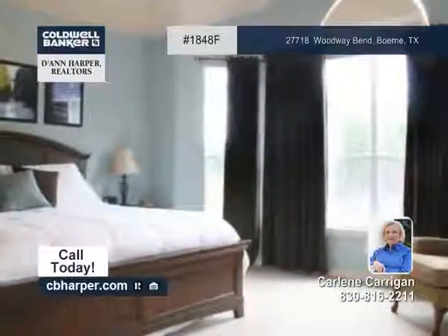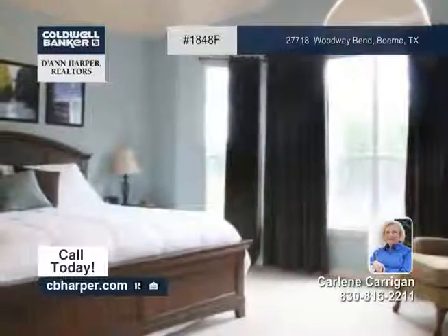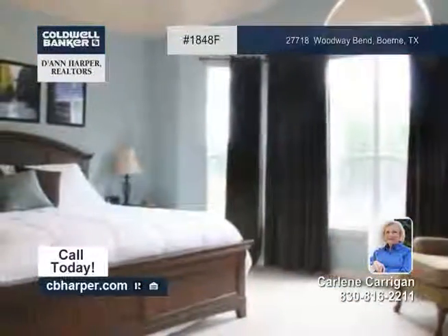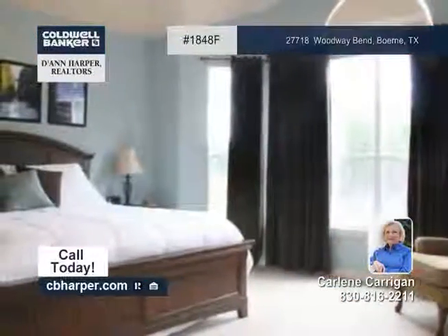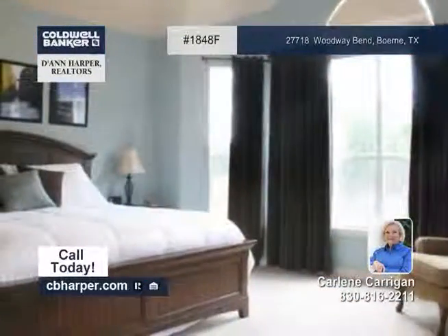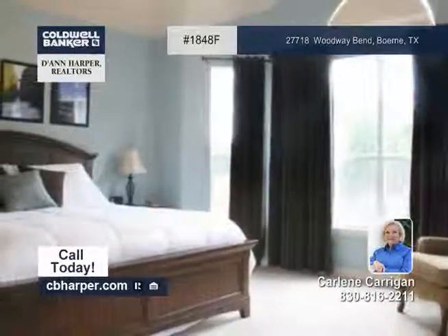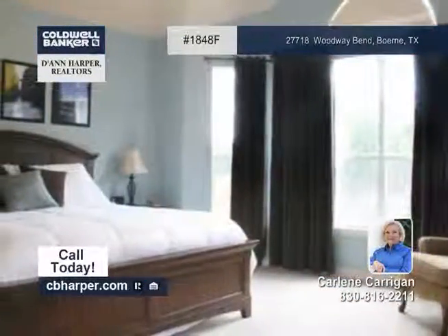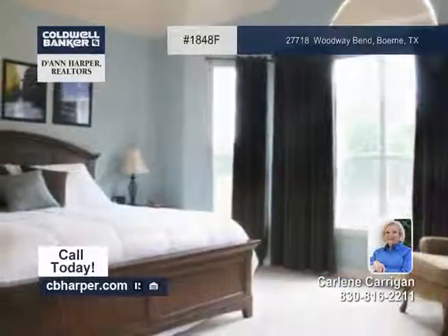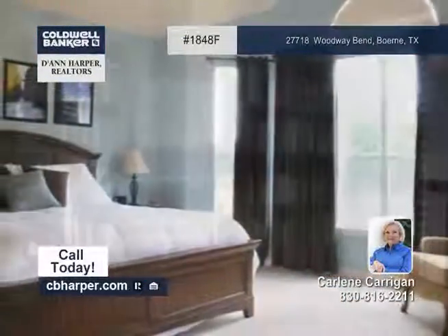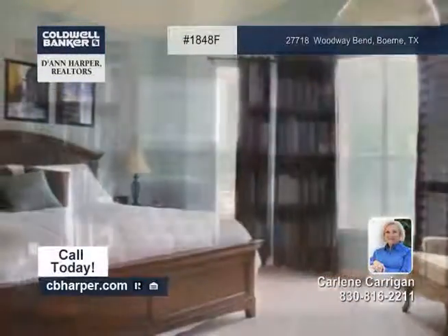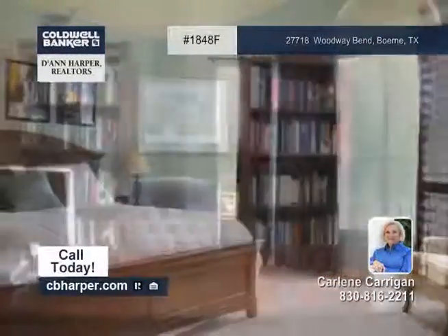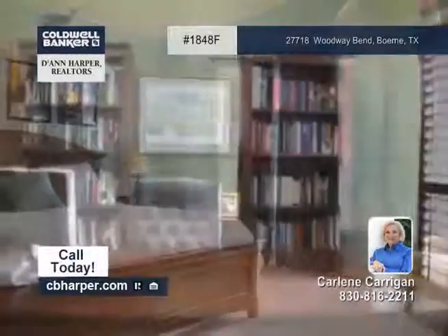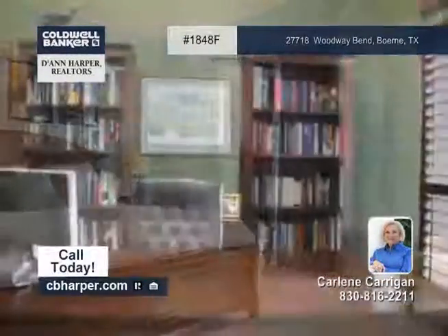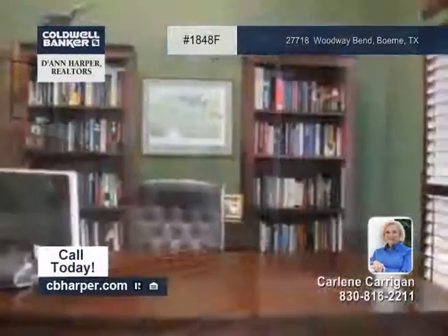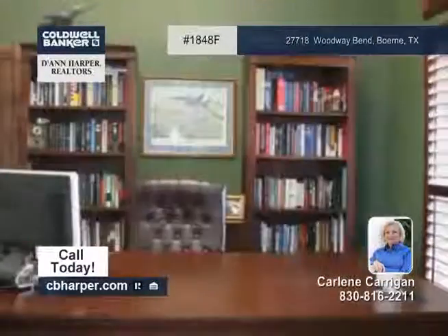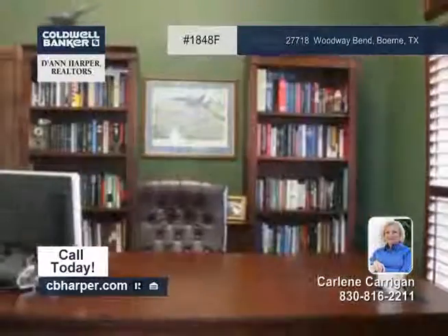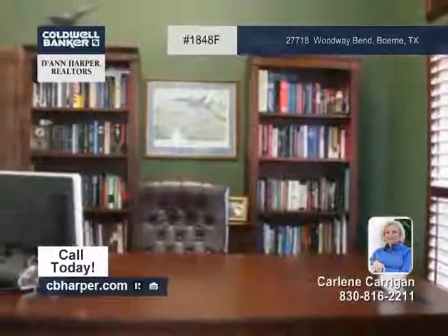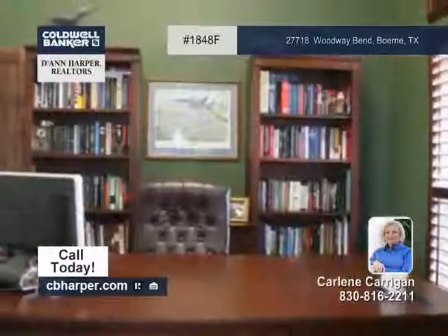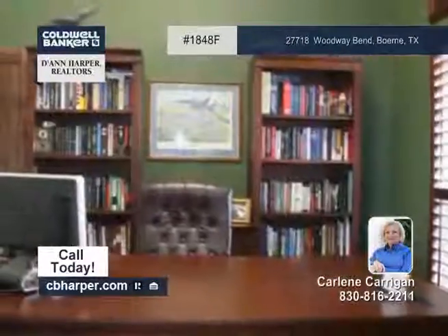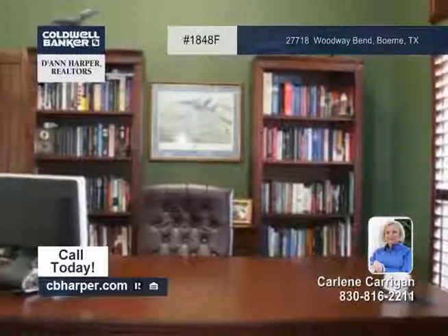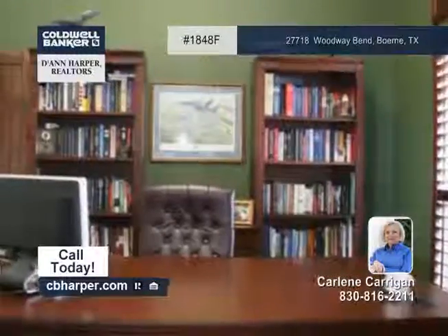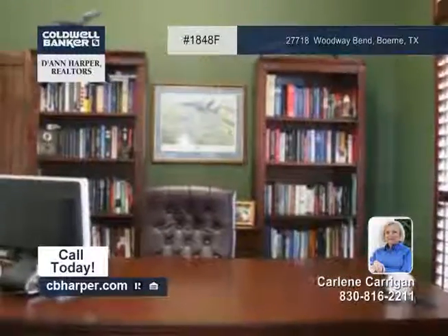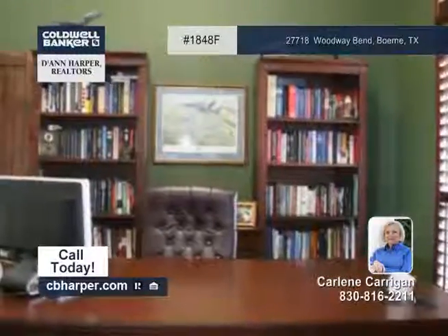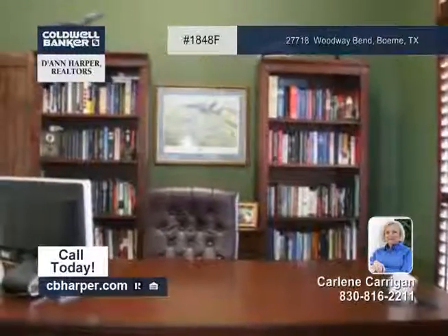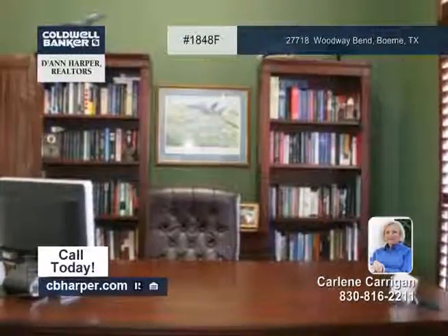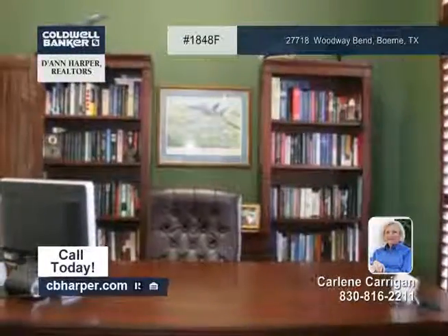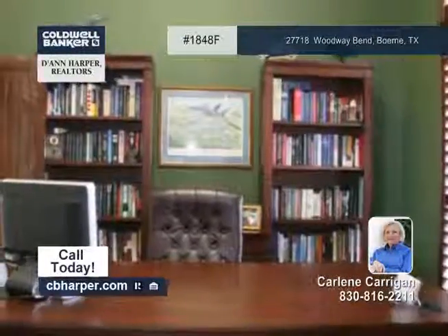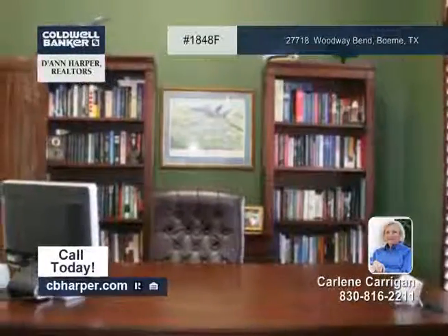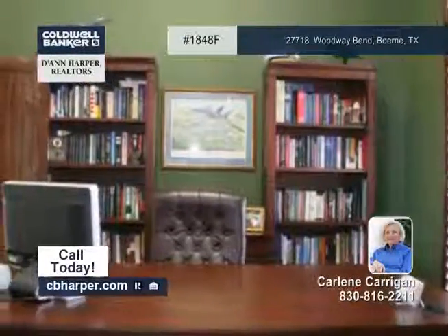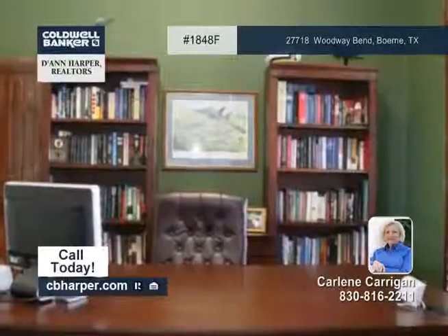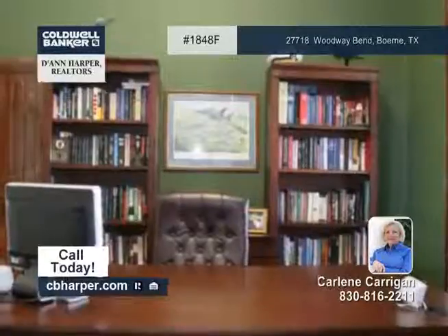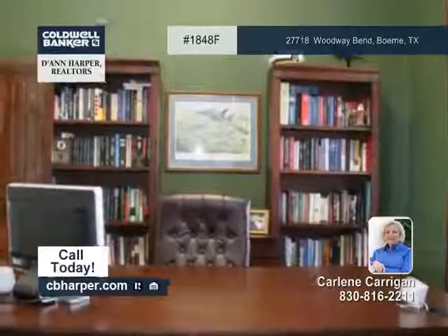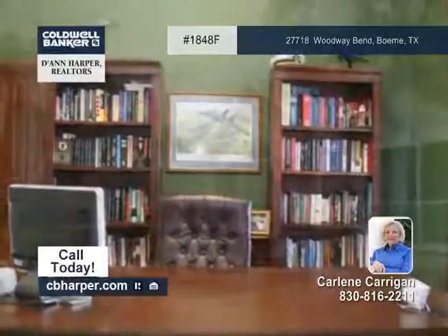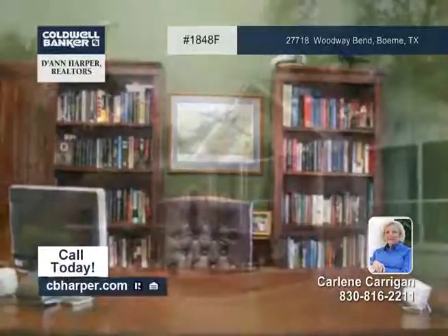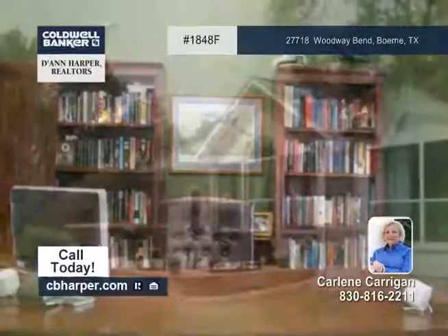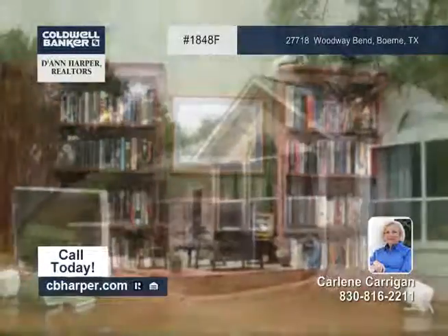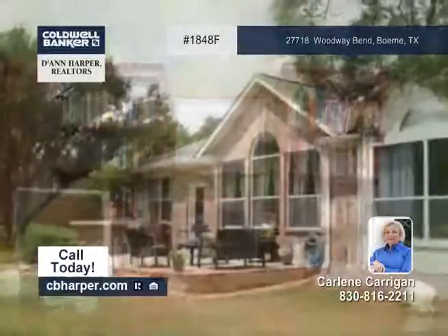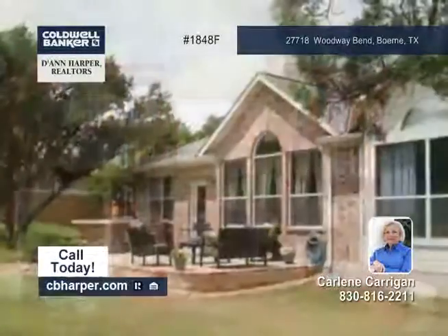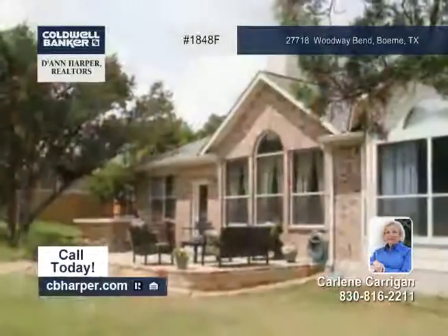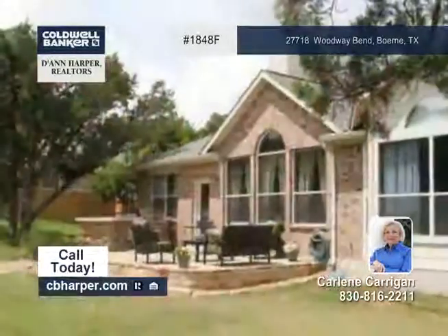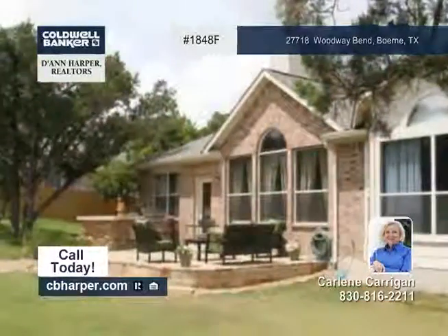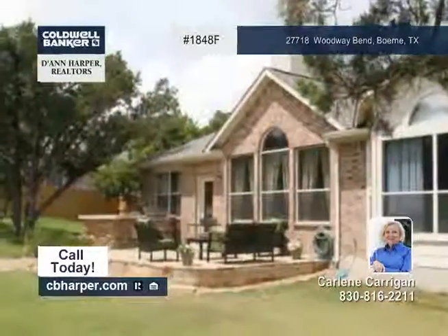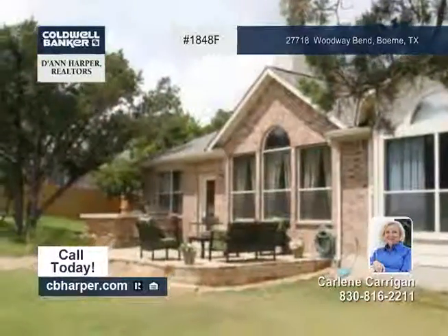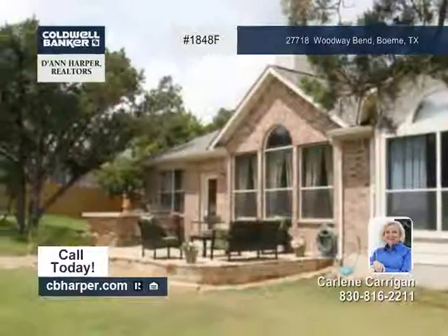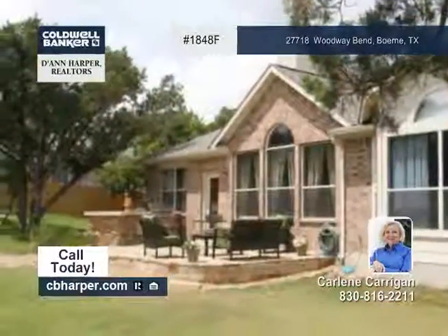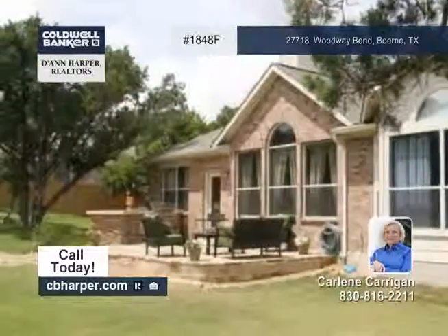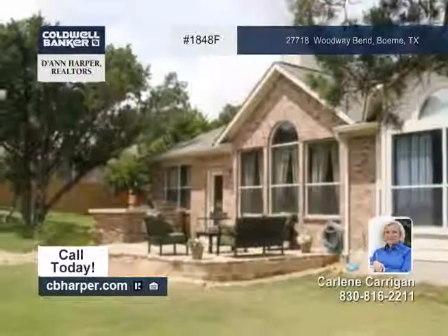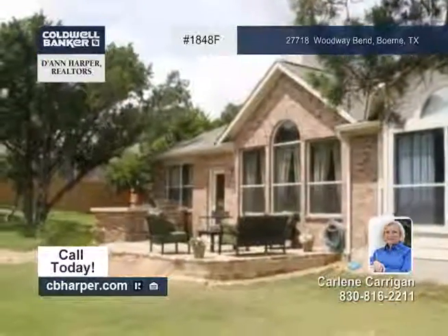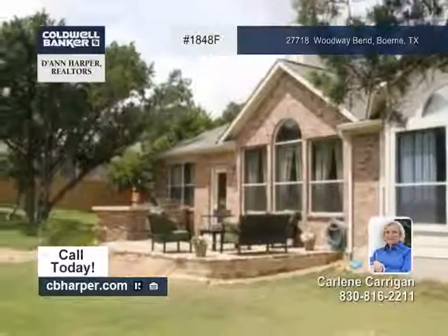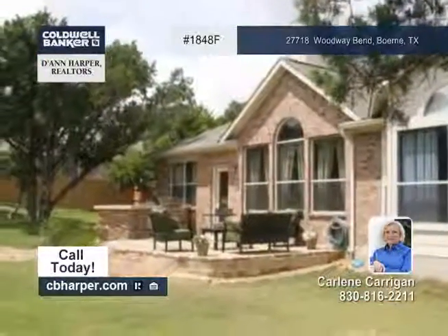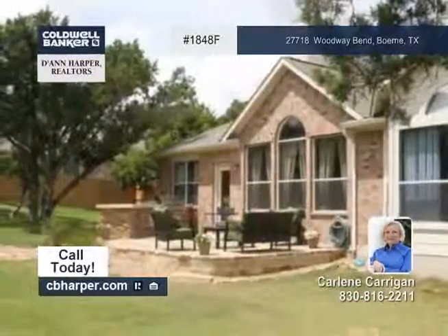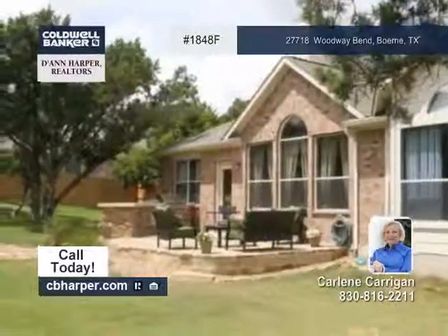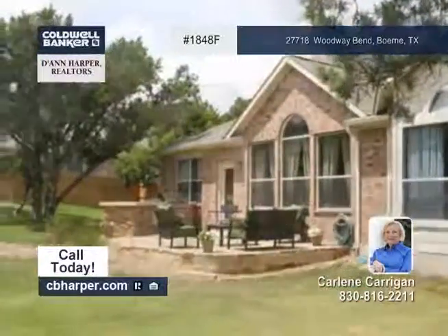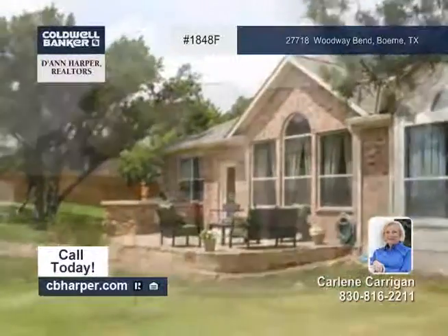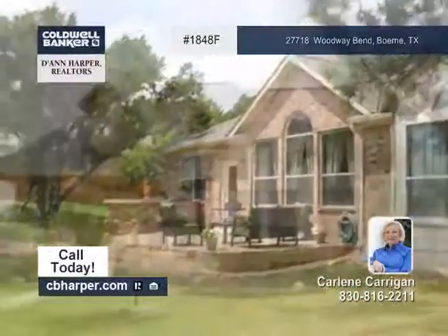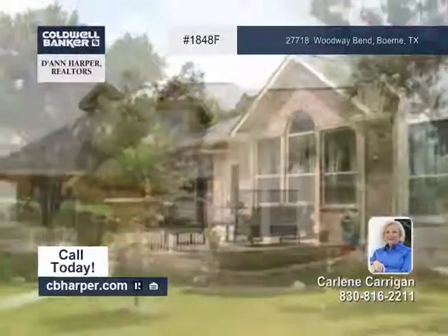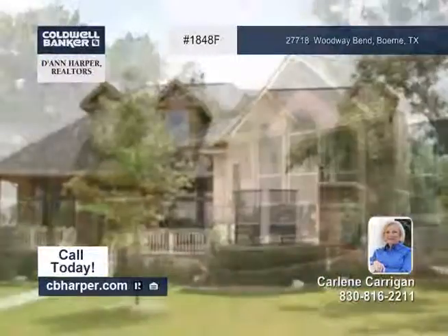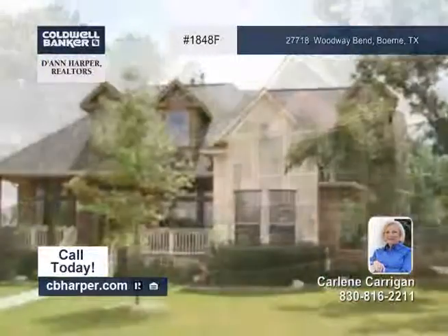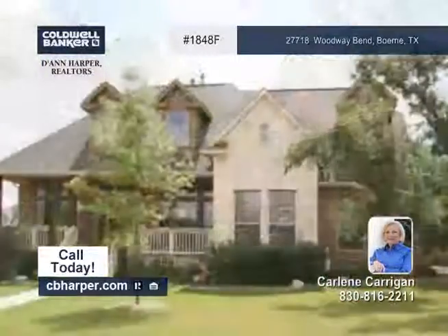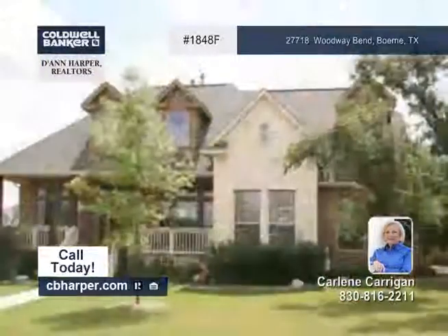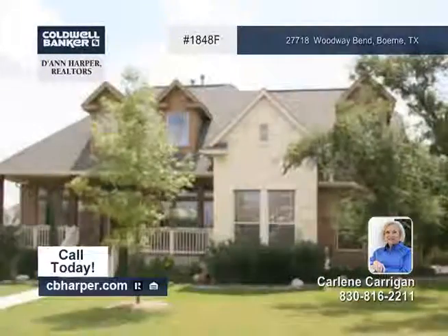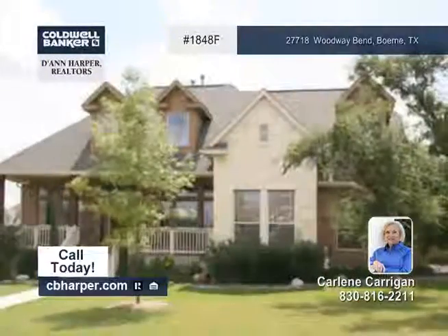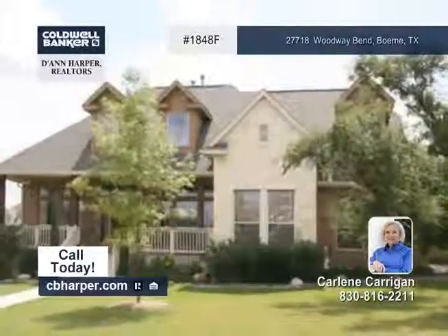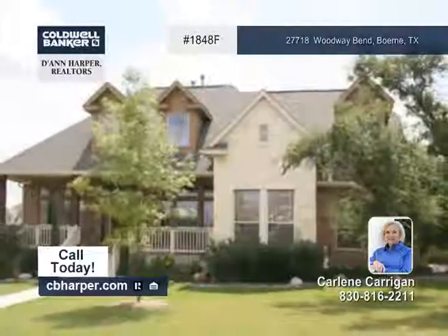The master bedroom has a walk-in closet and a nice master bath. Schedule a private tour to see this home with Carleen.